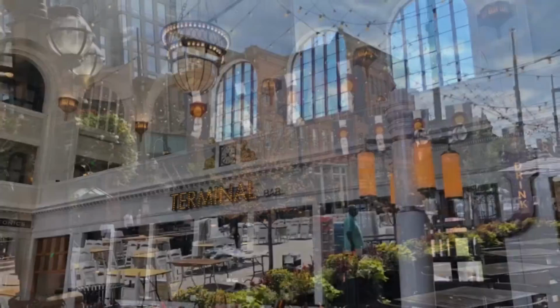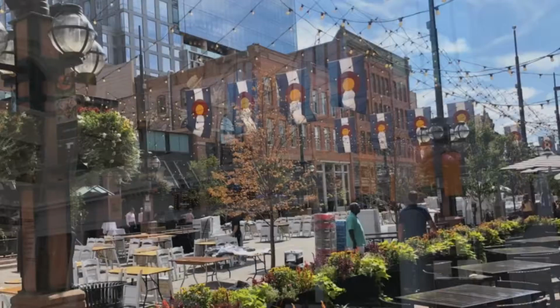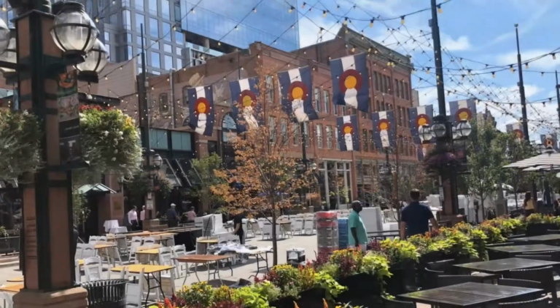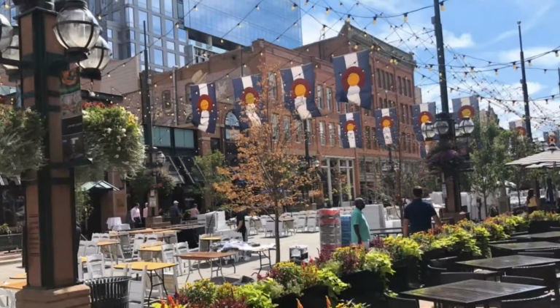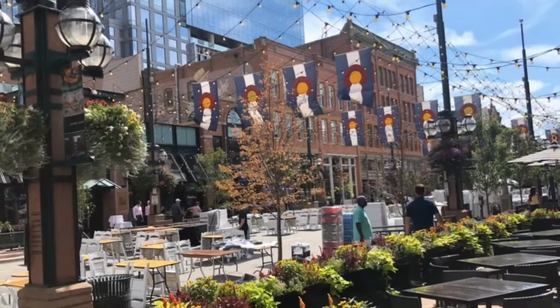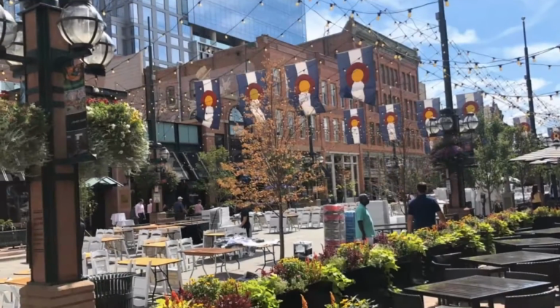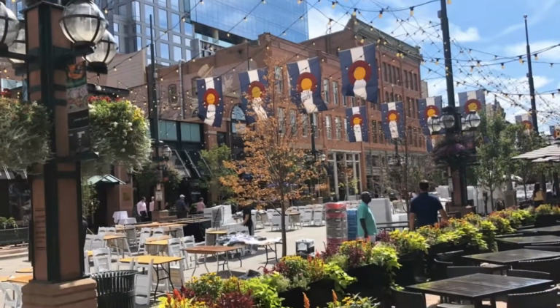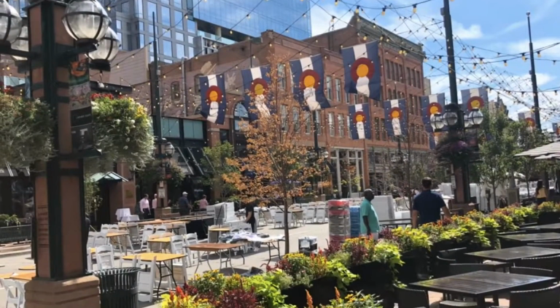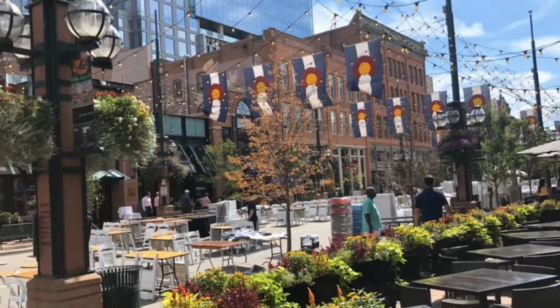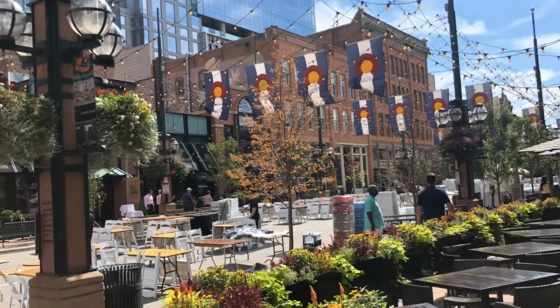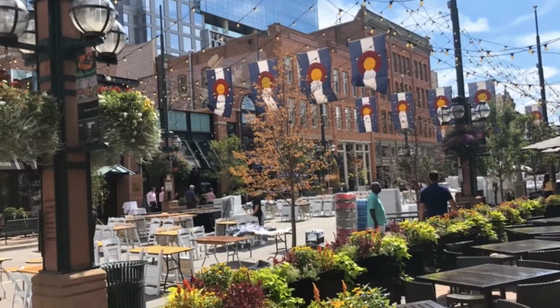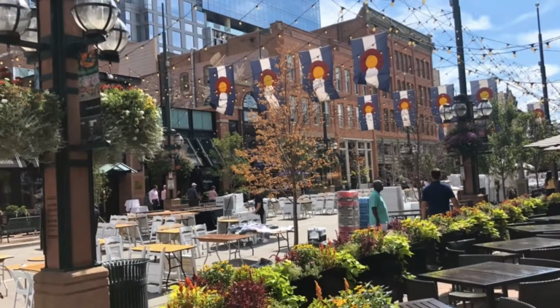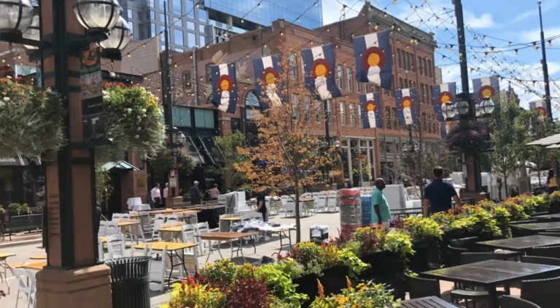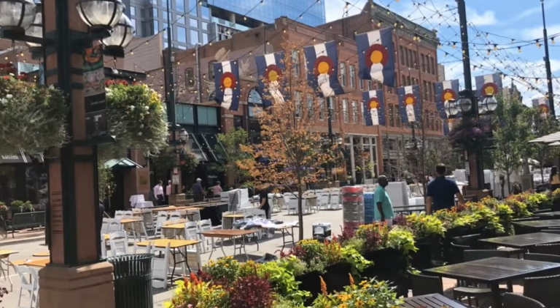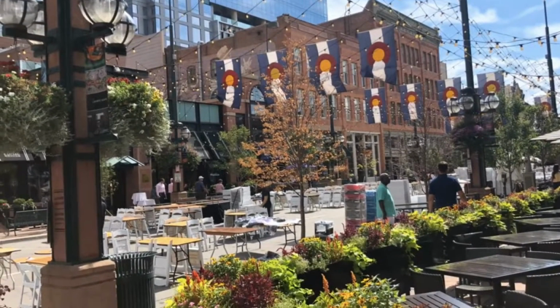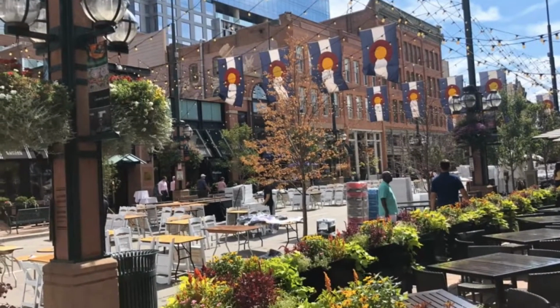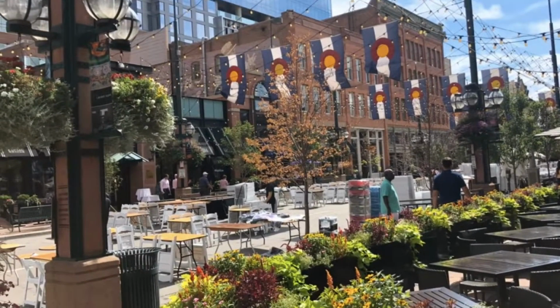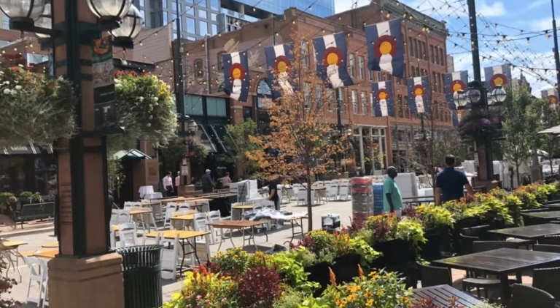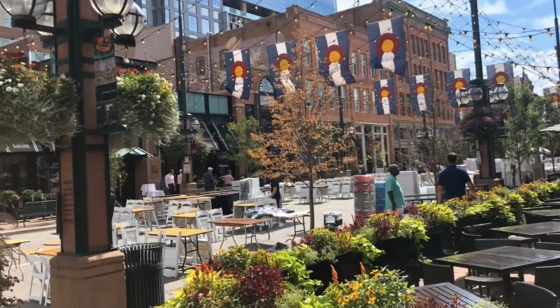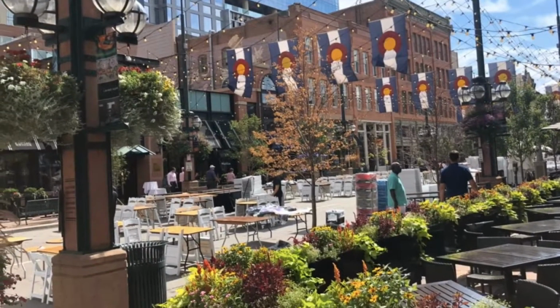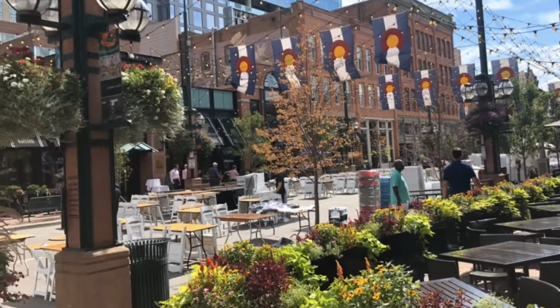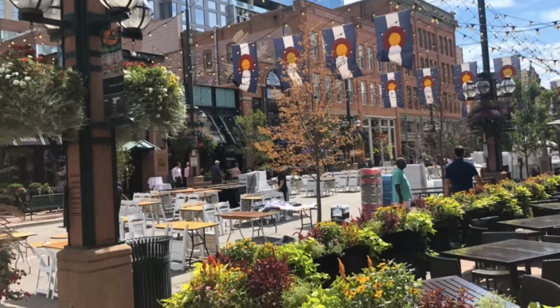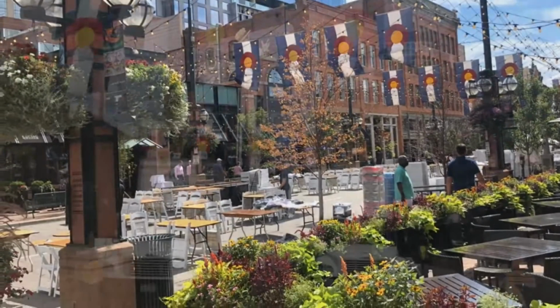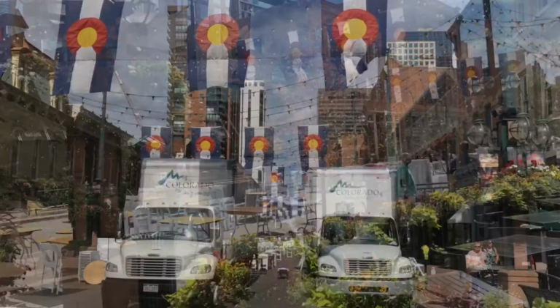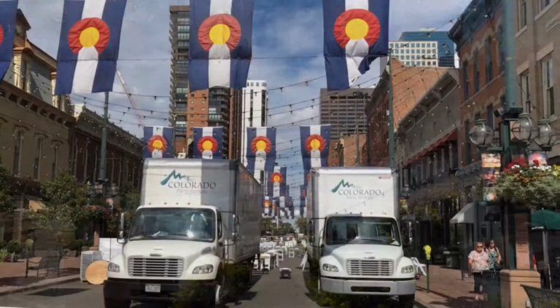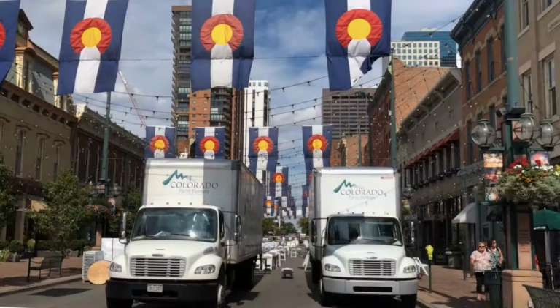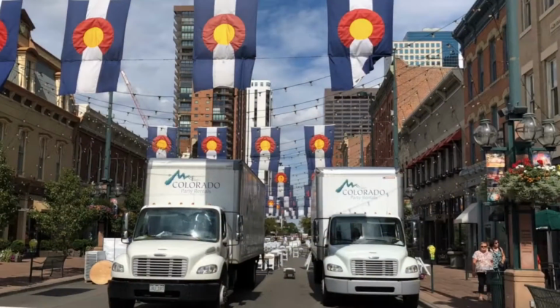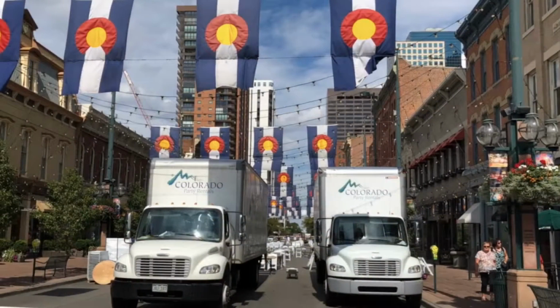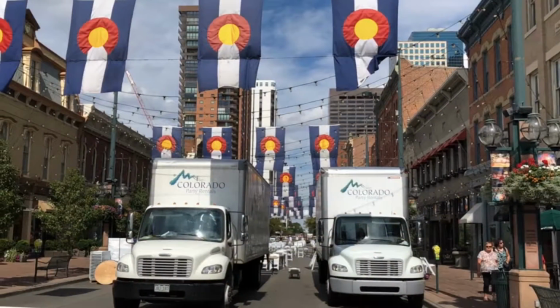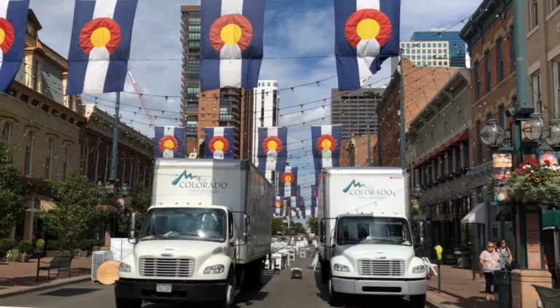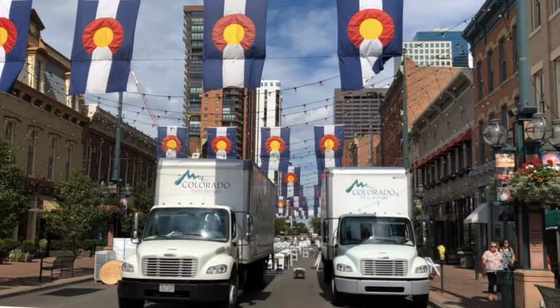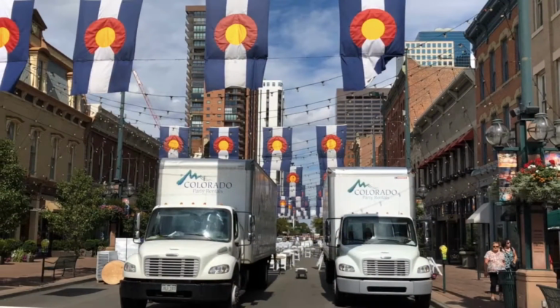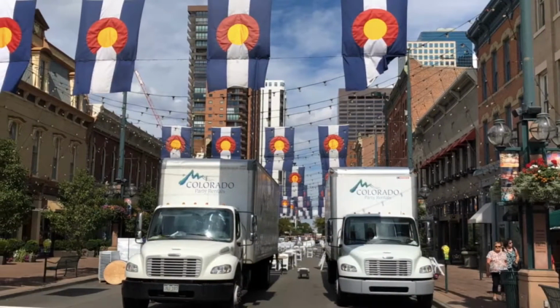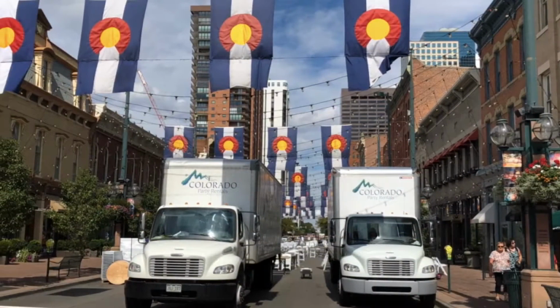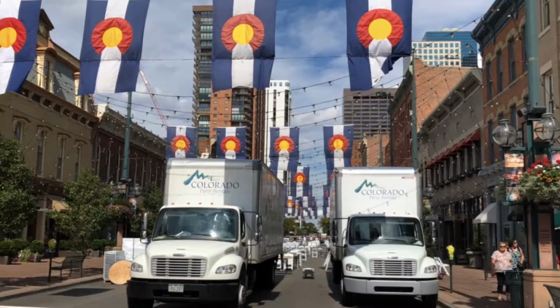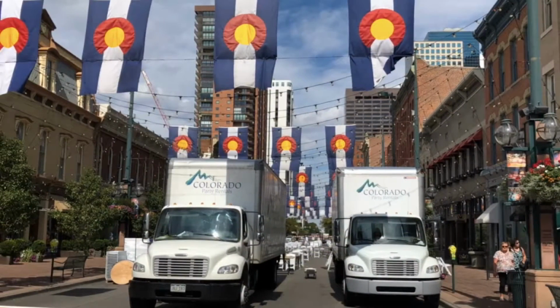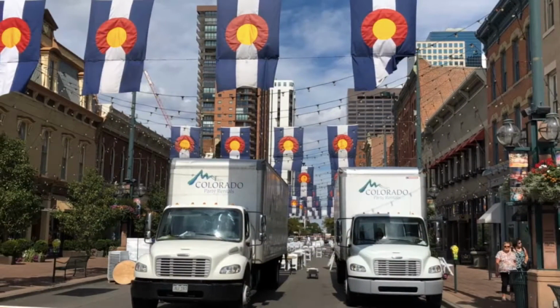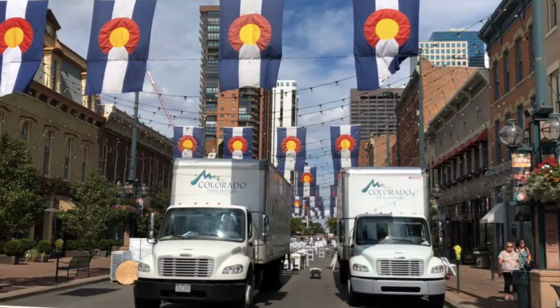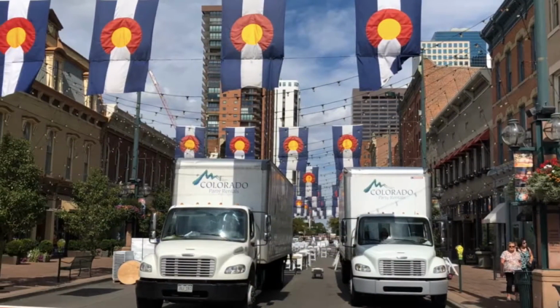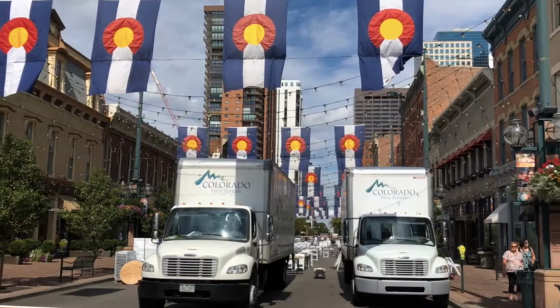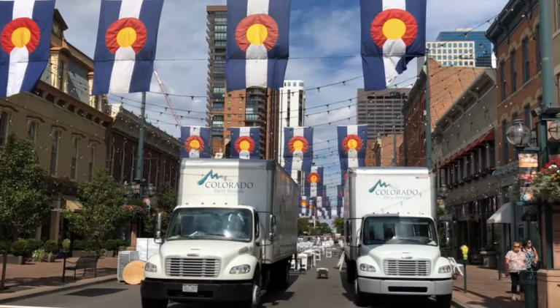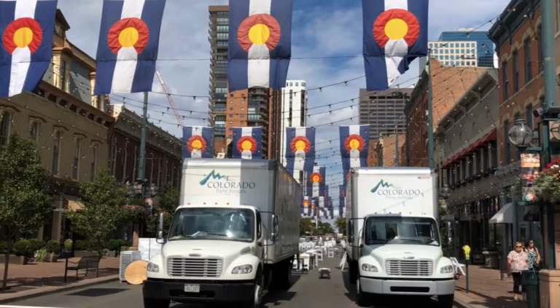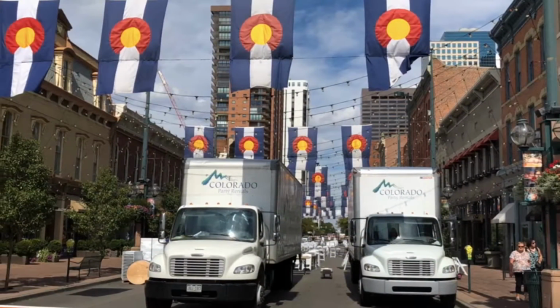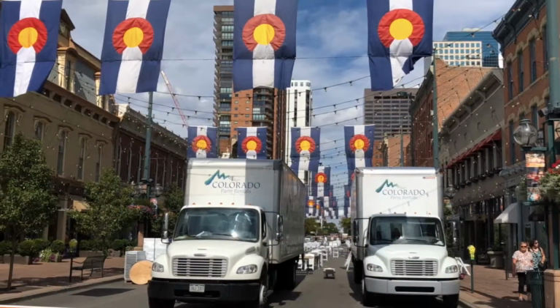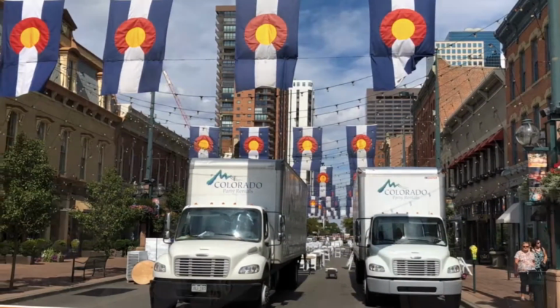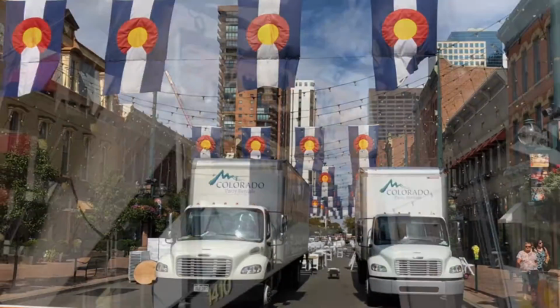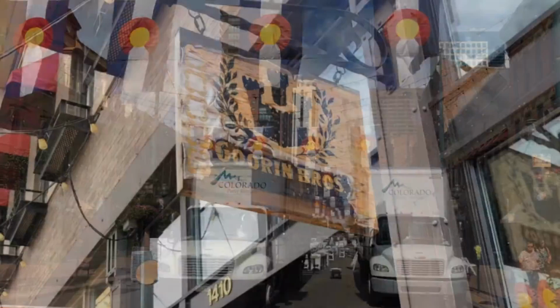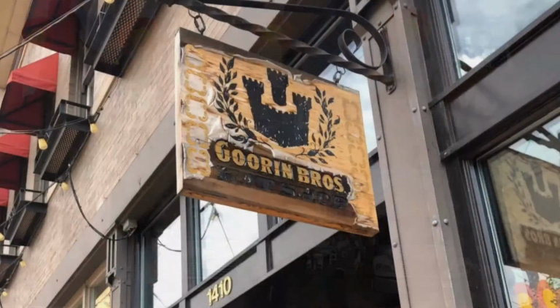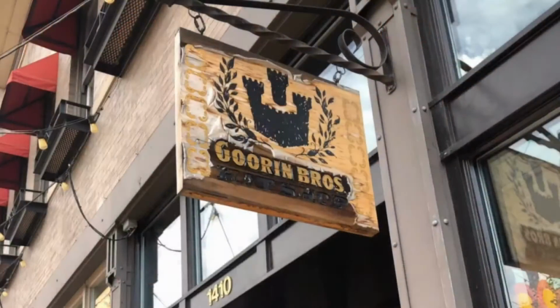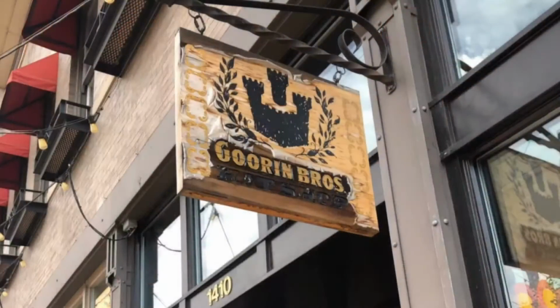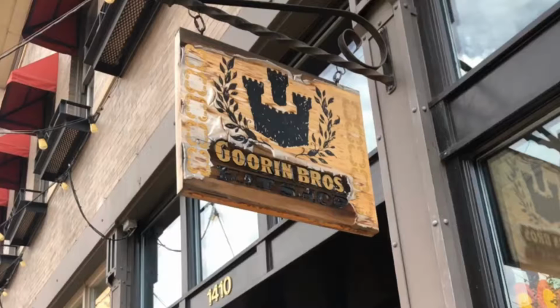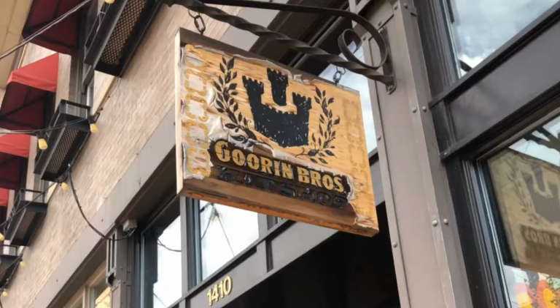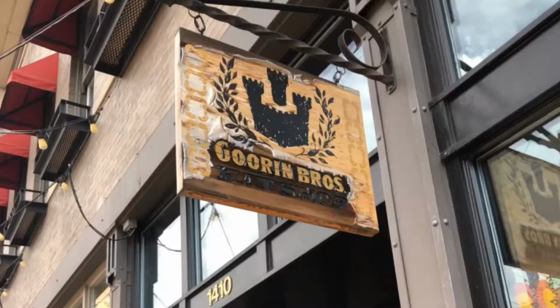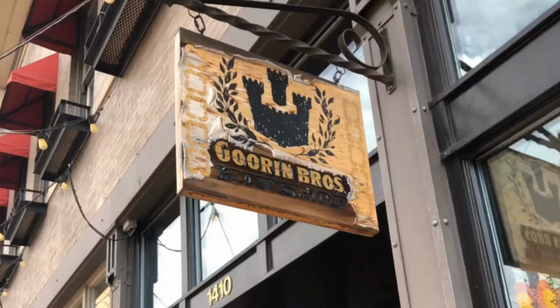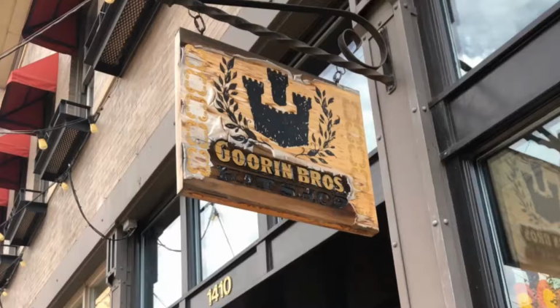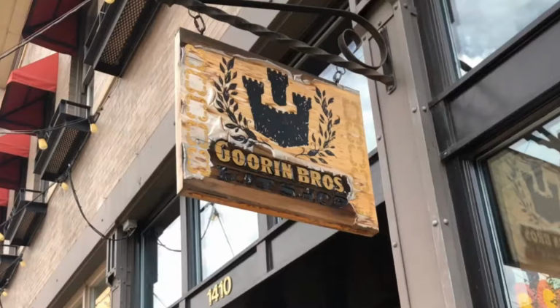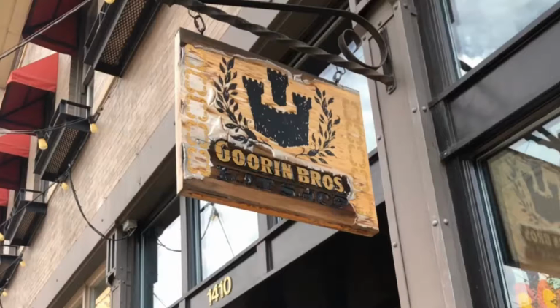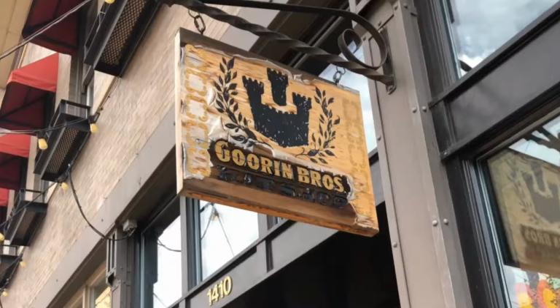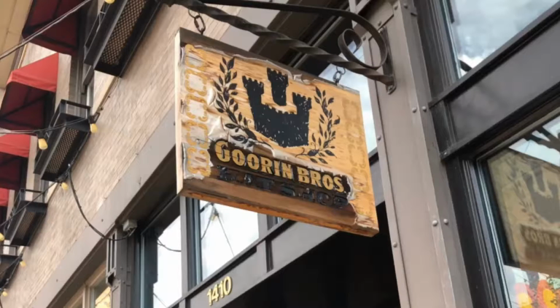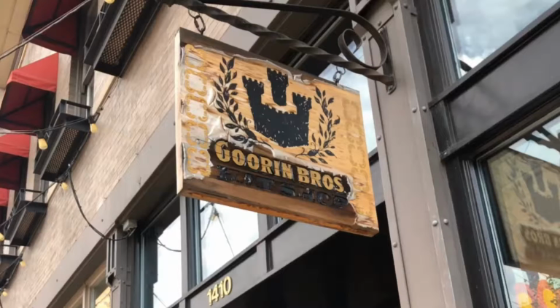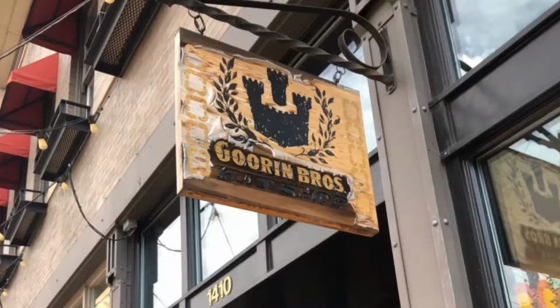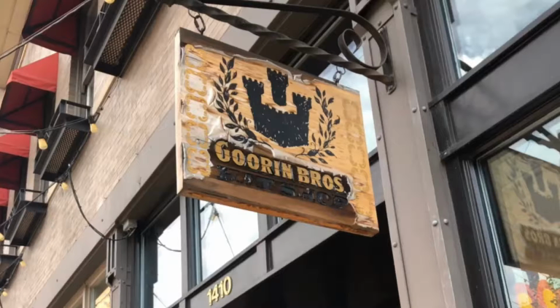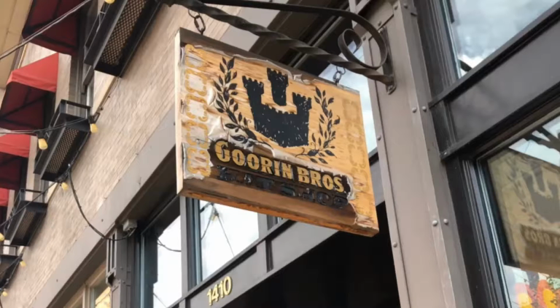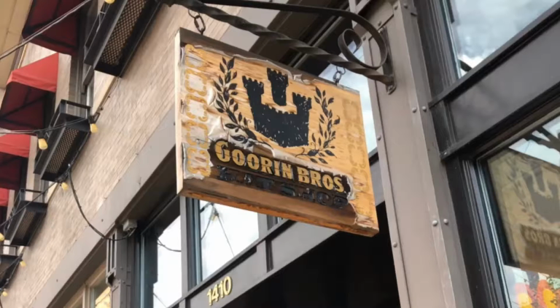Then we moved on to Larimer Square, which is a really neat neighborhood with dining and shops. Great place to do some shopping too.